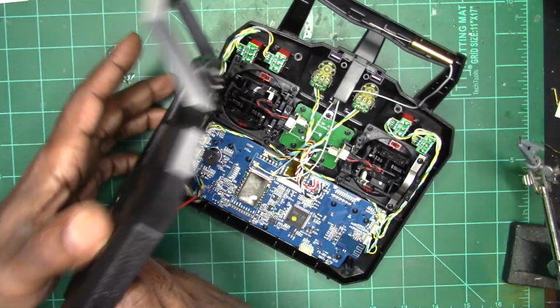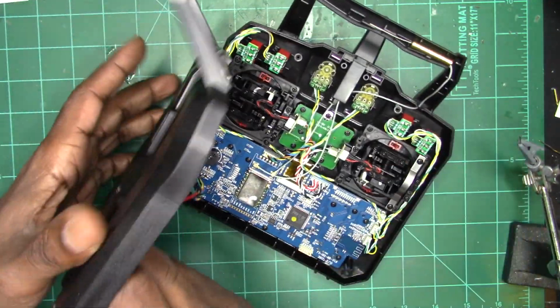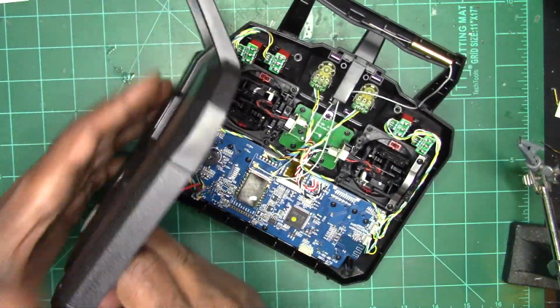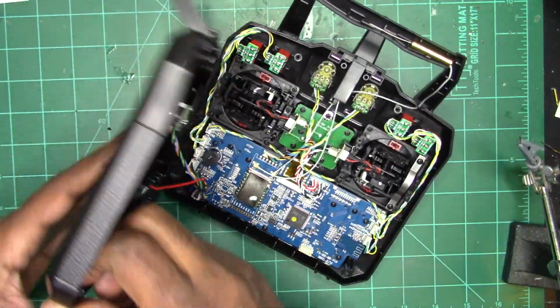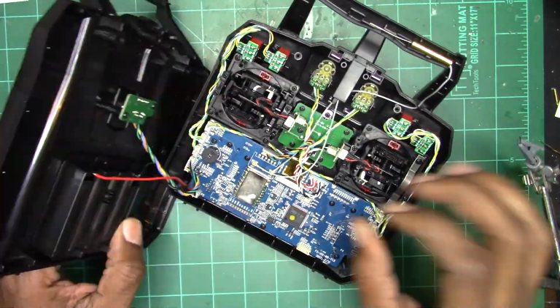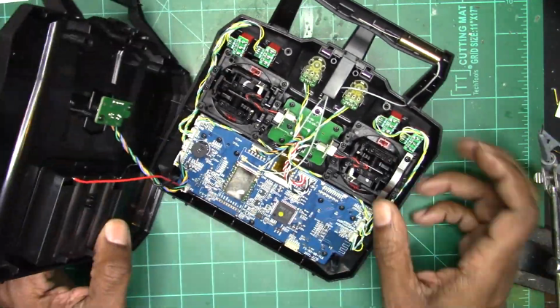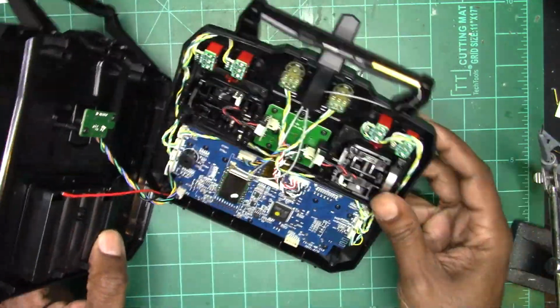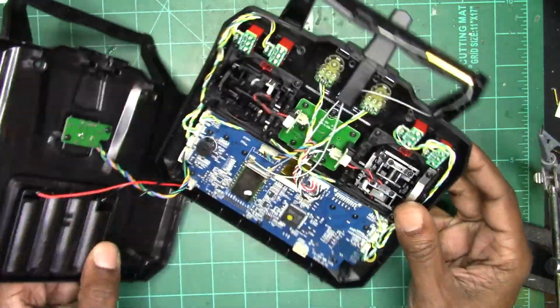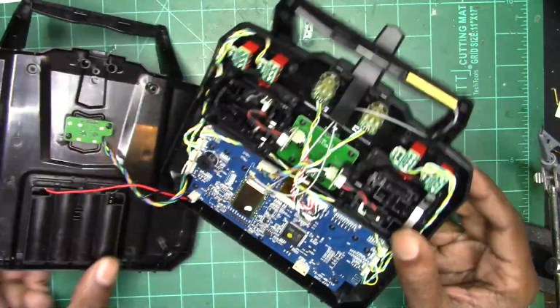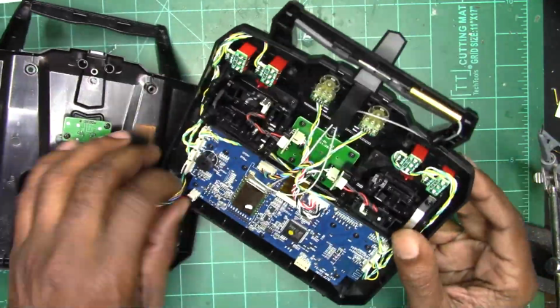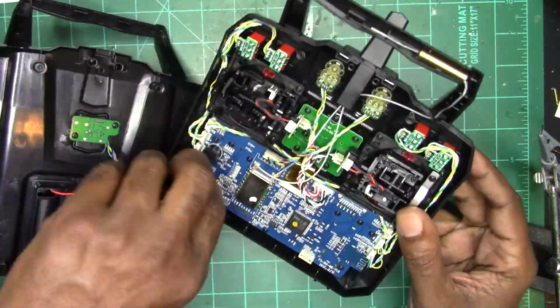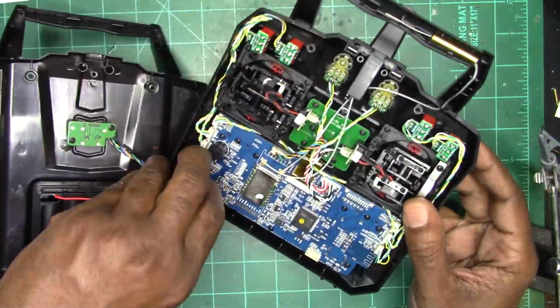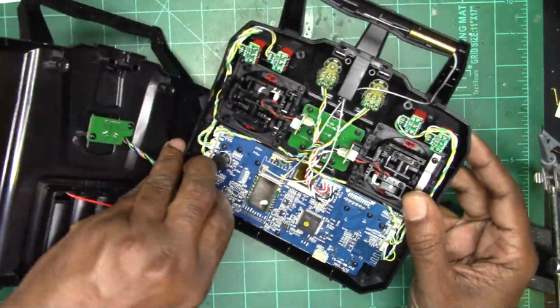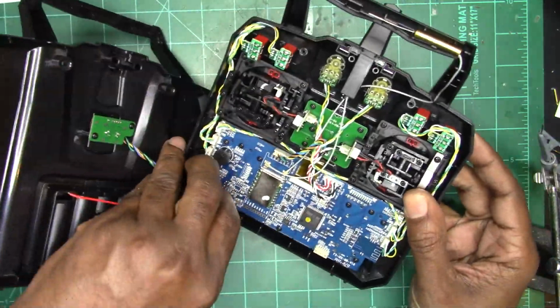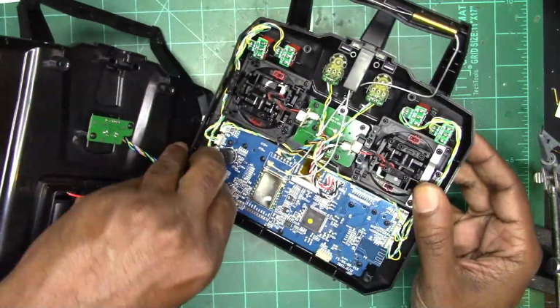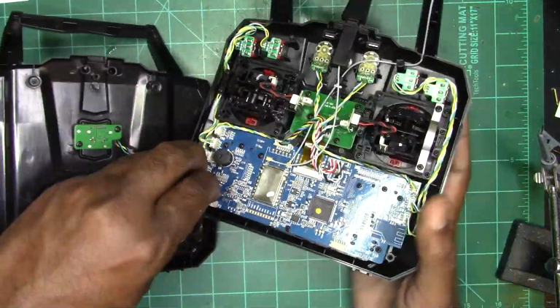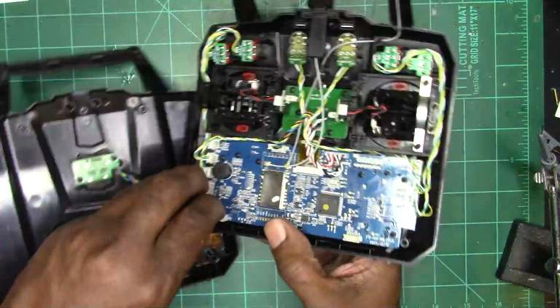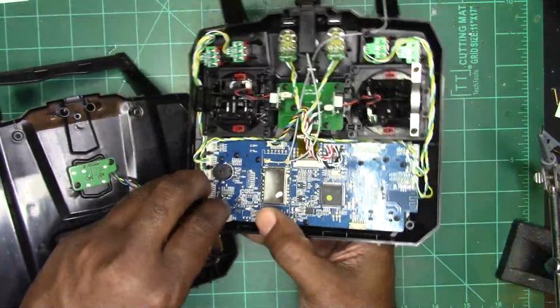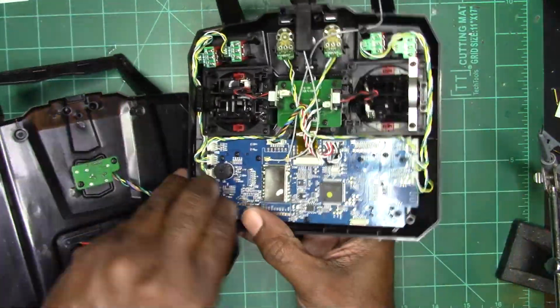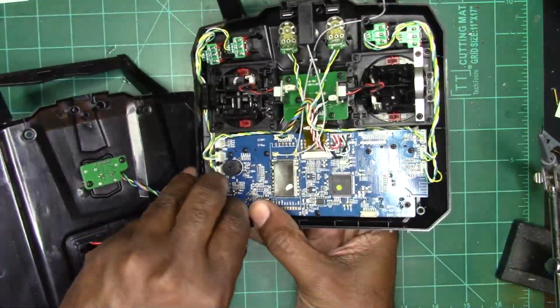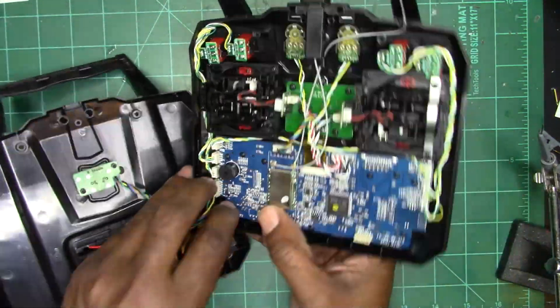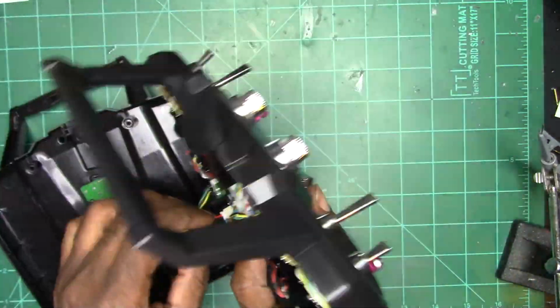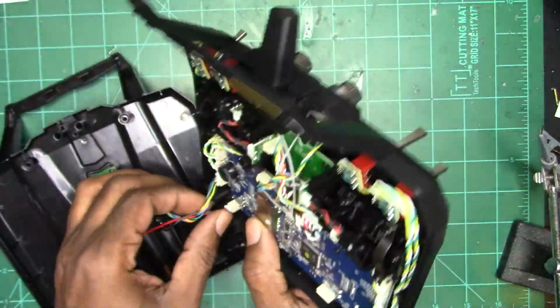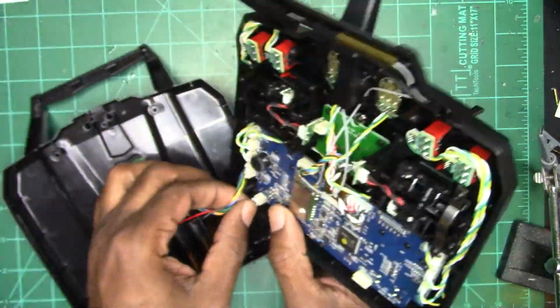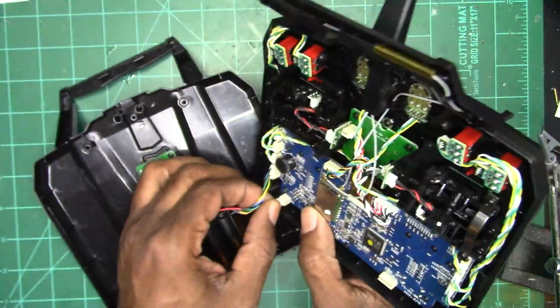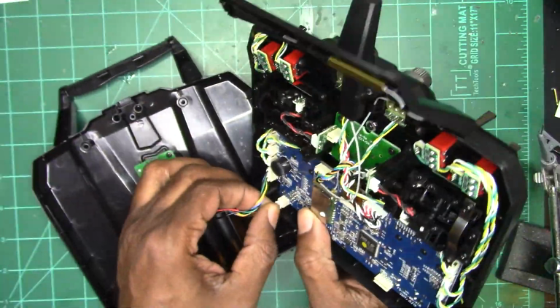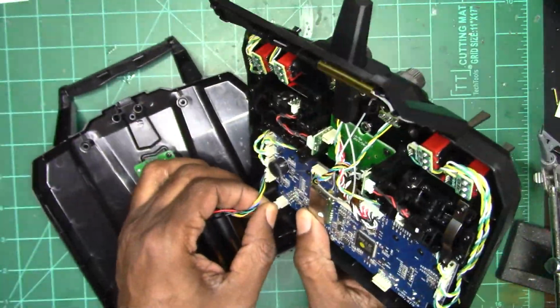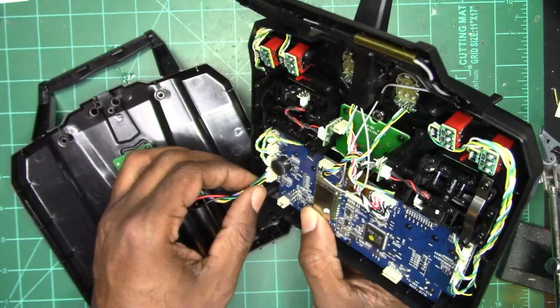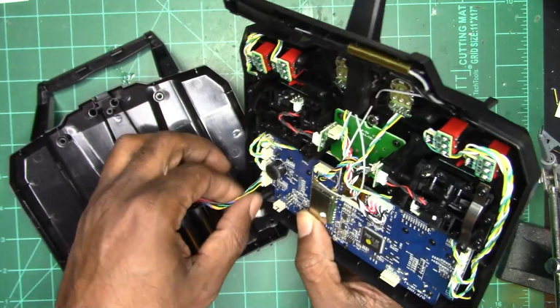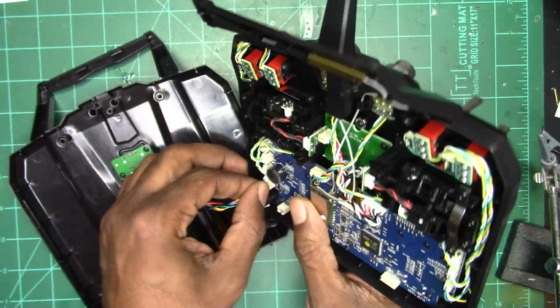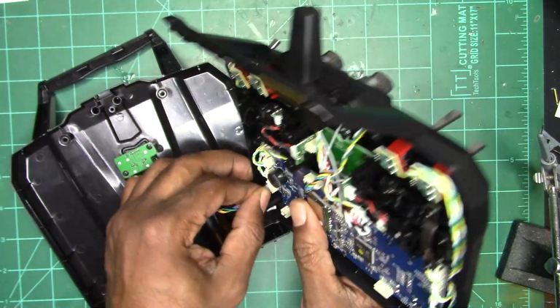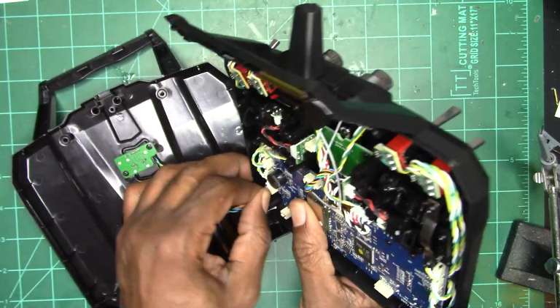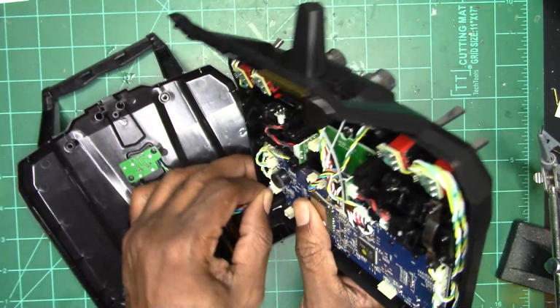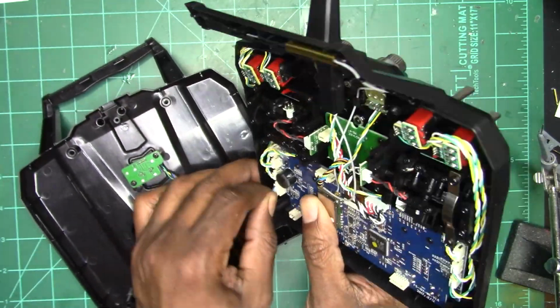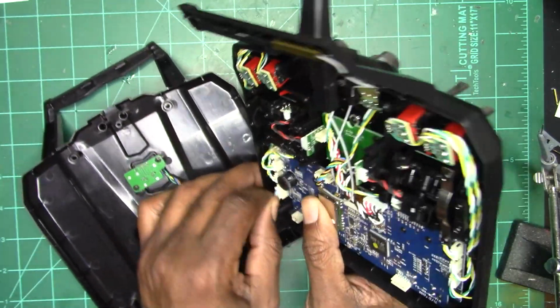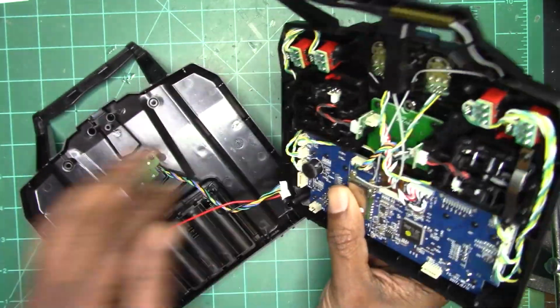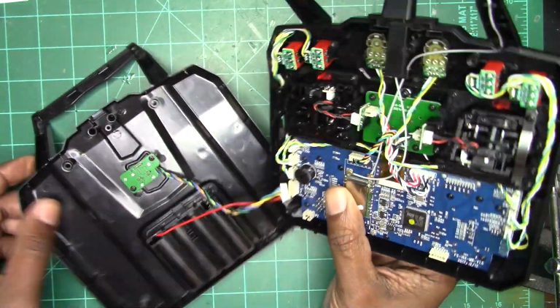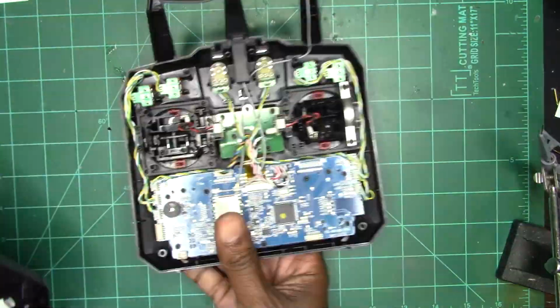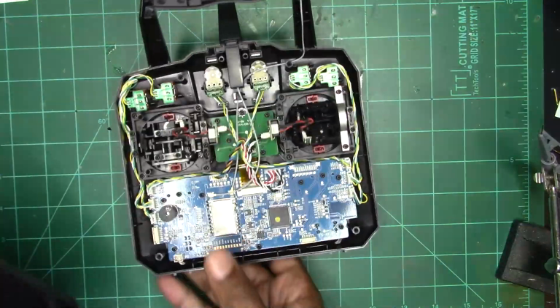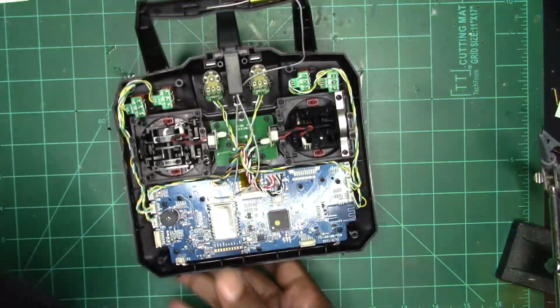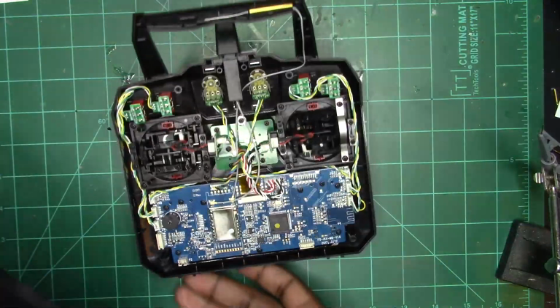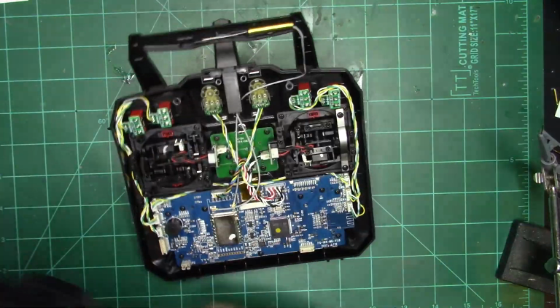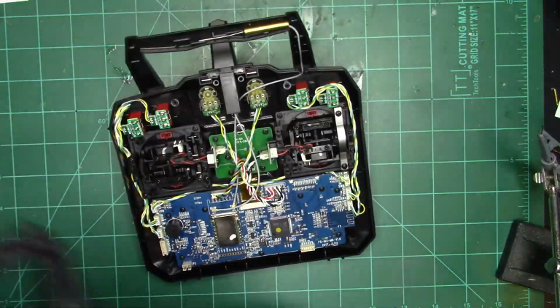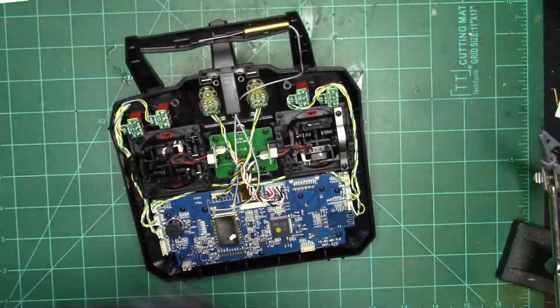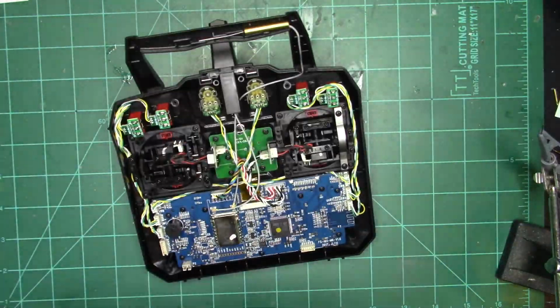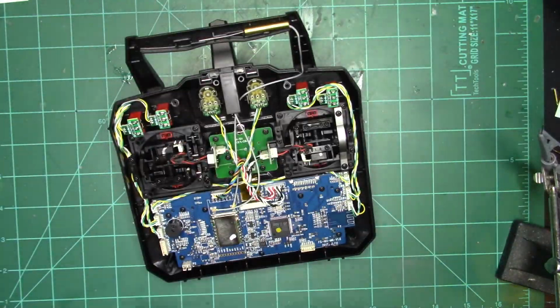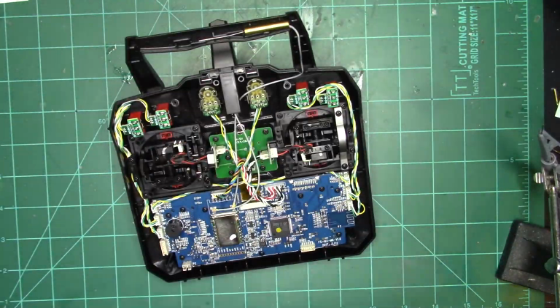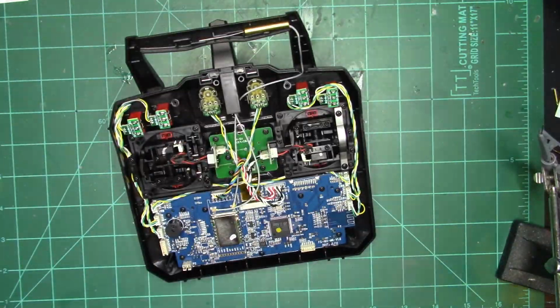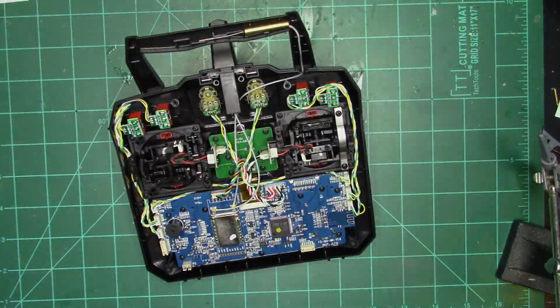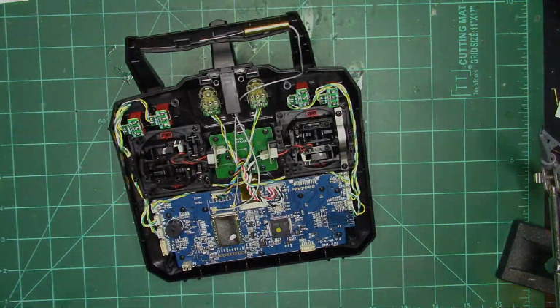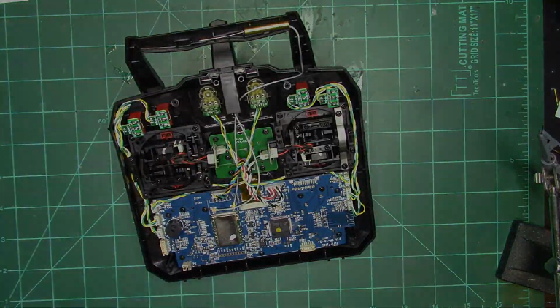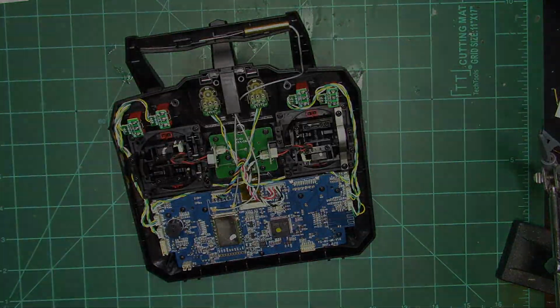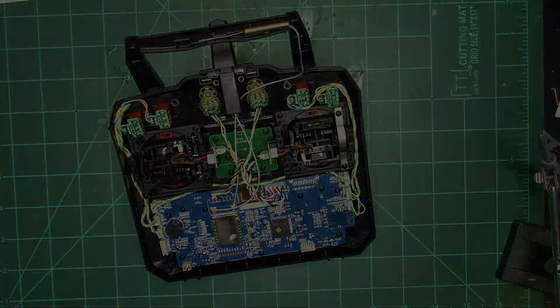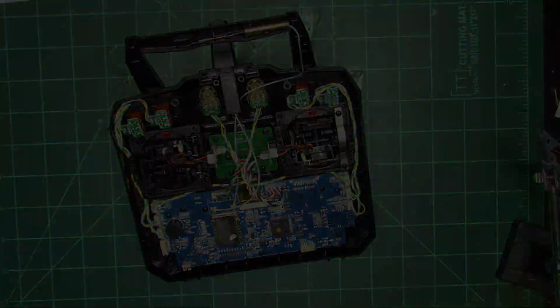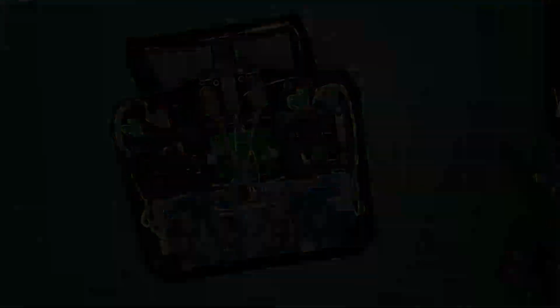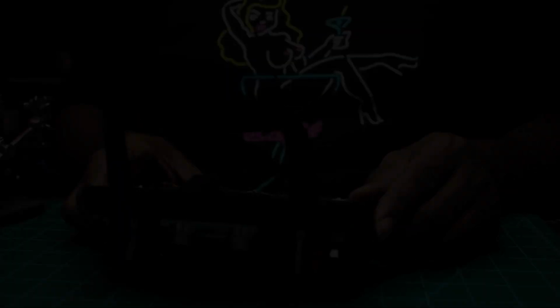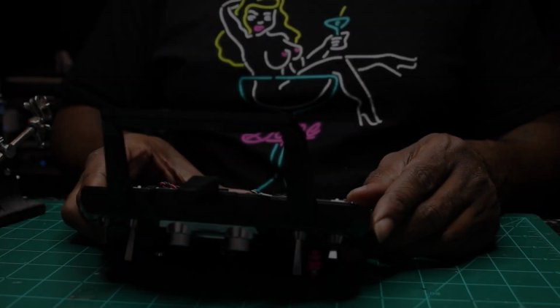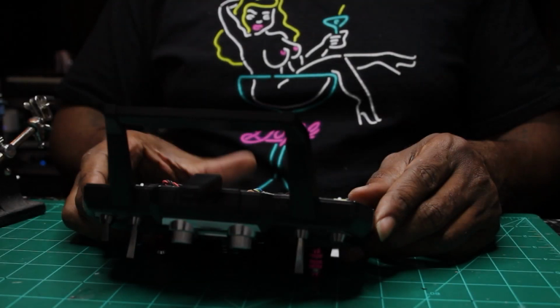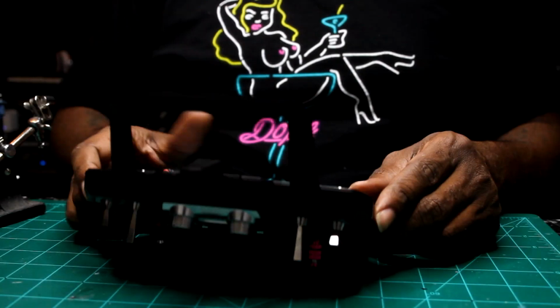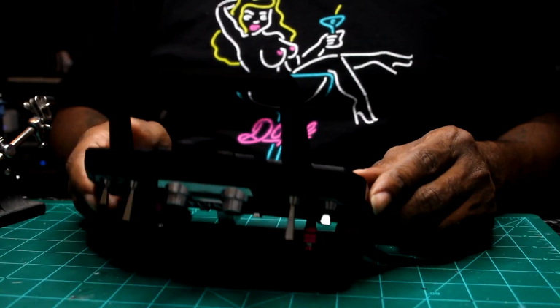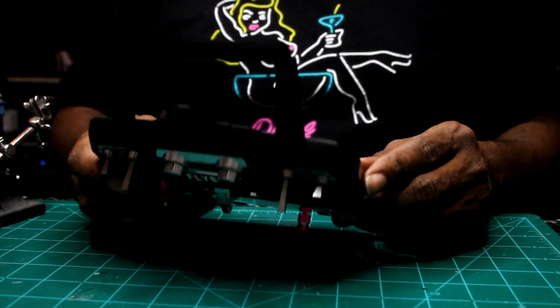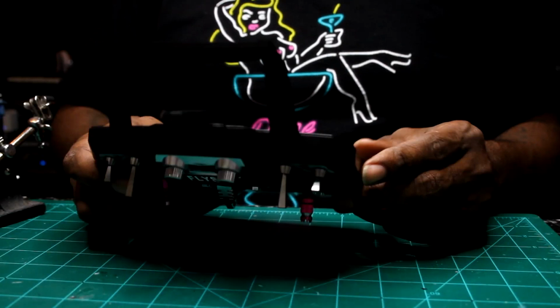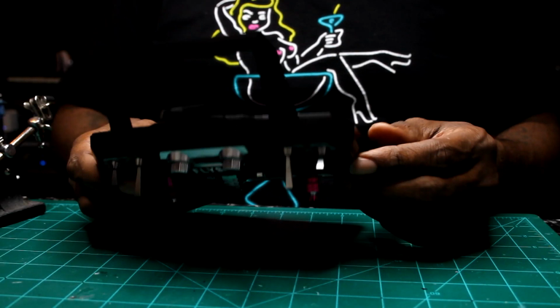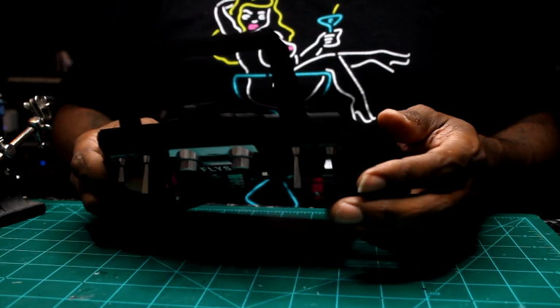The first thing you want to do is open up the case, and we're going to remove the trainer and the battery connection cables.